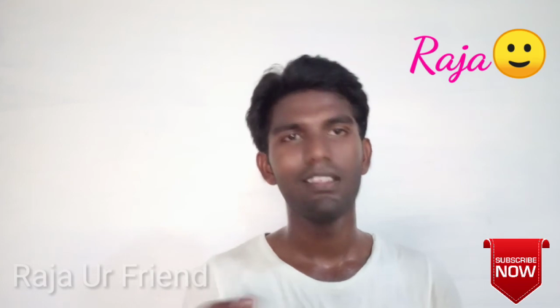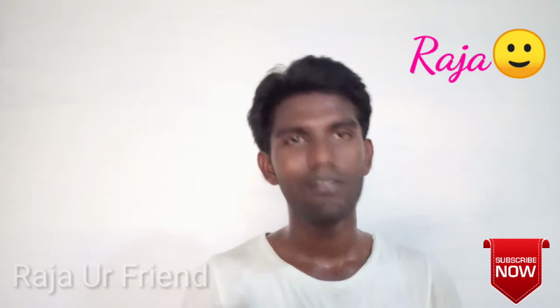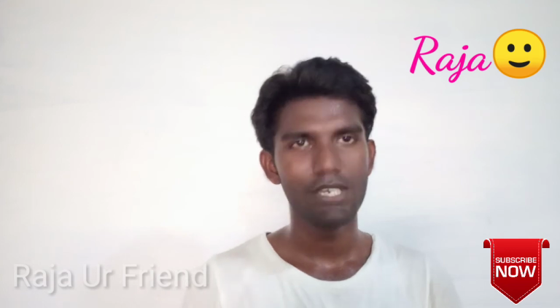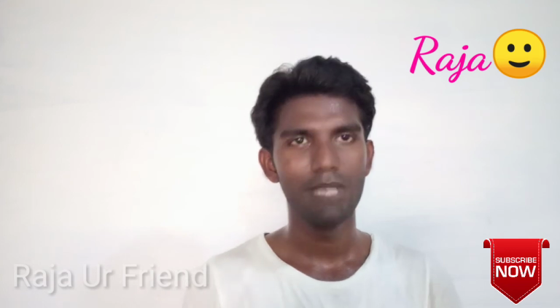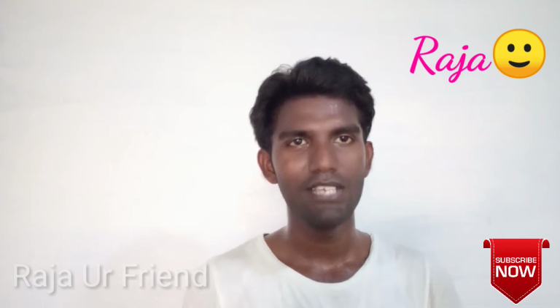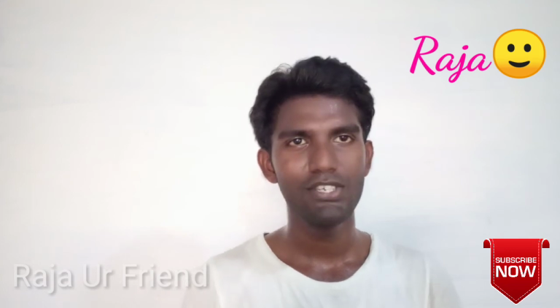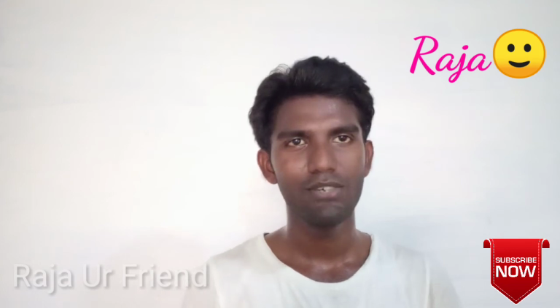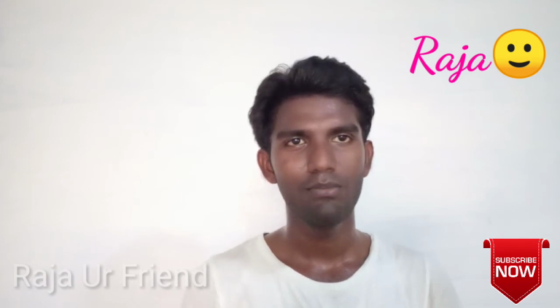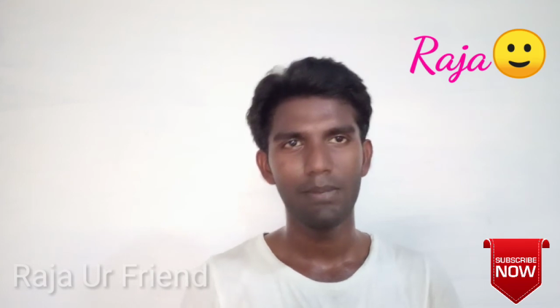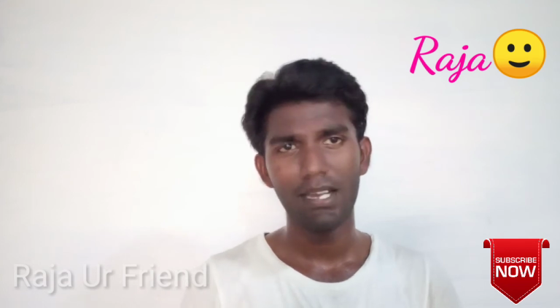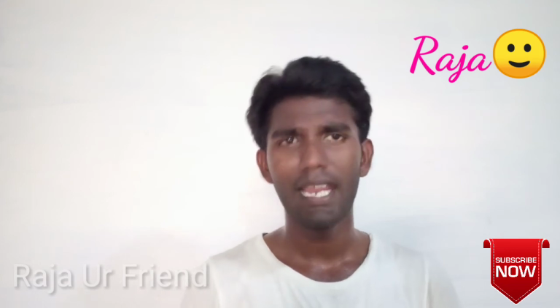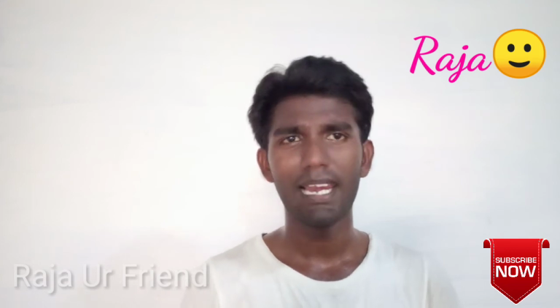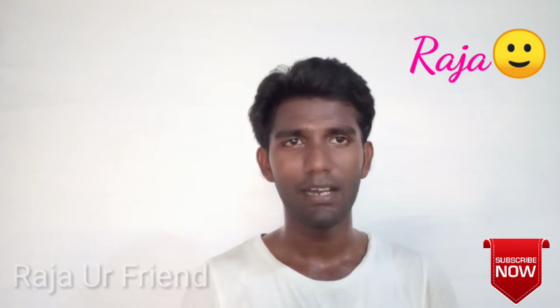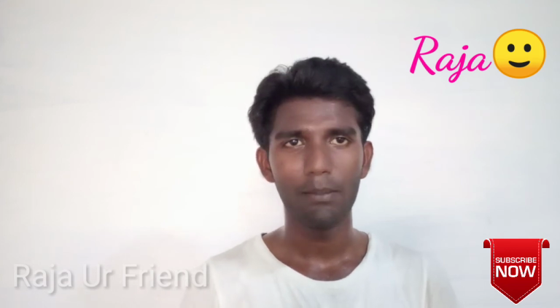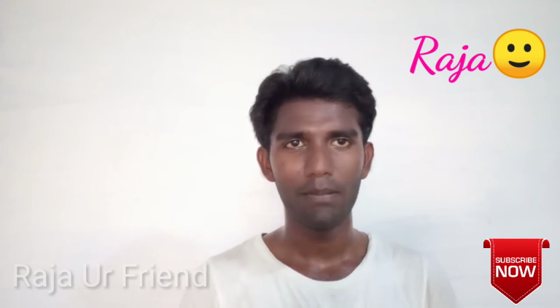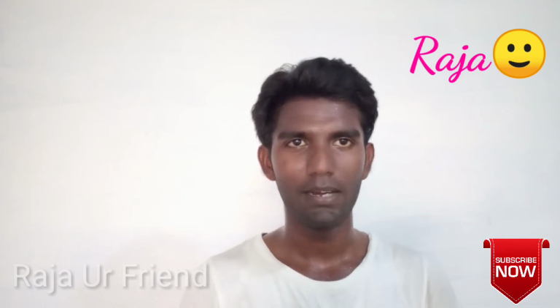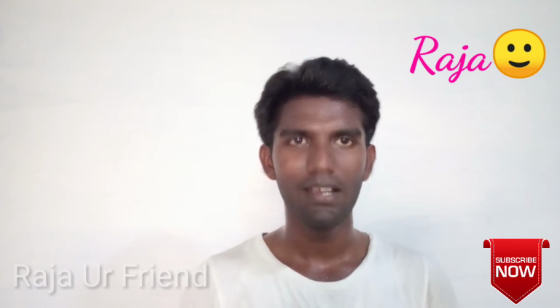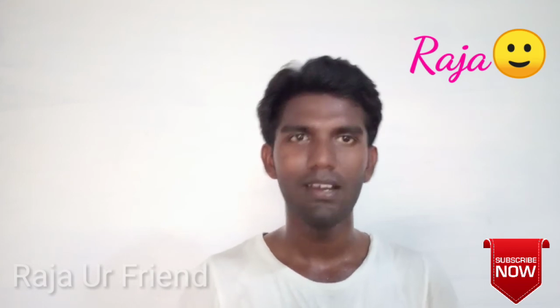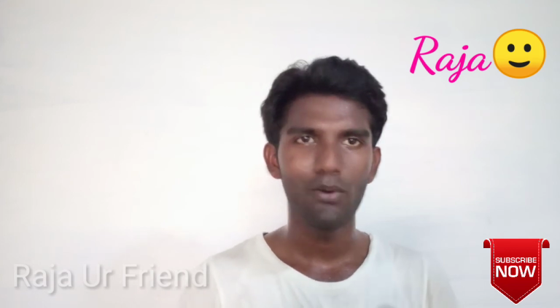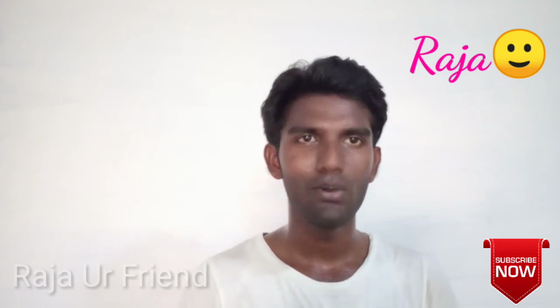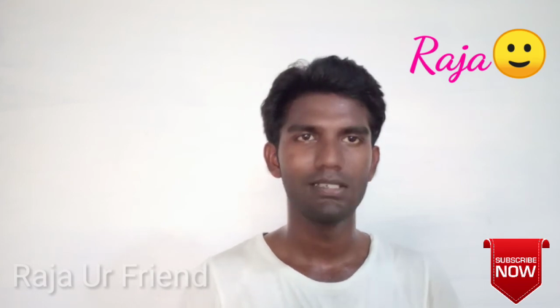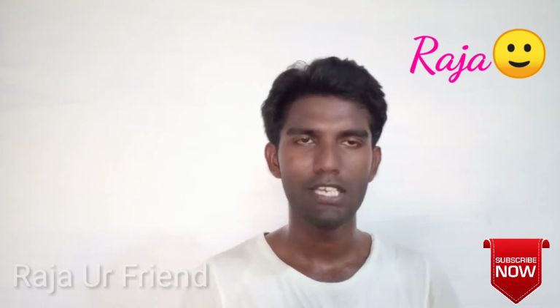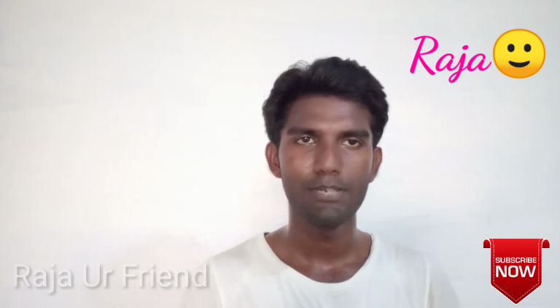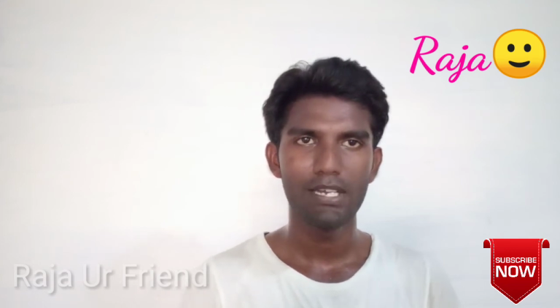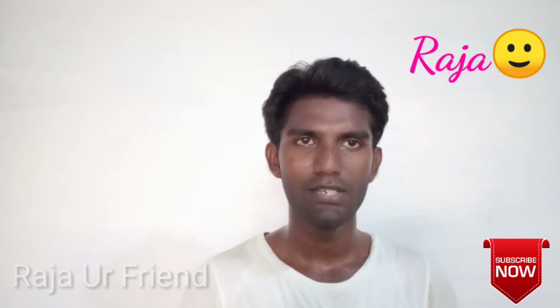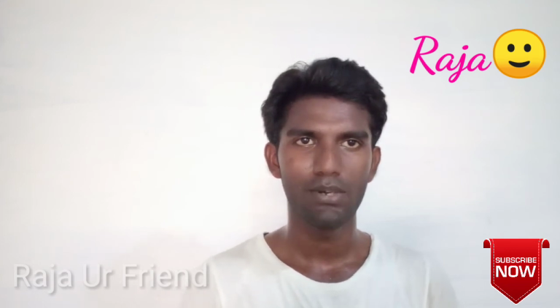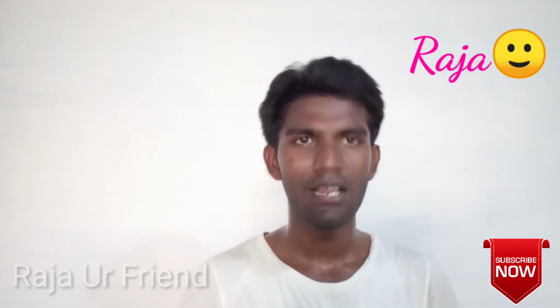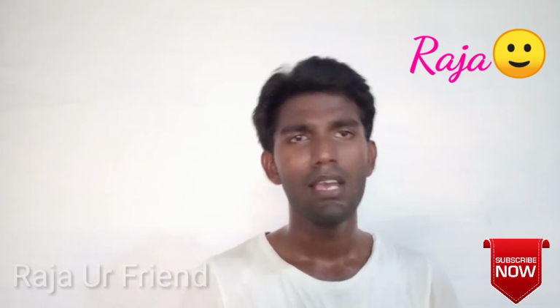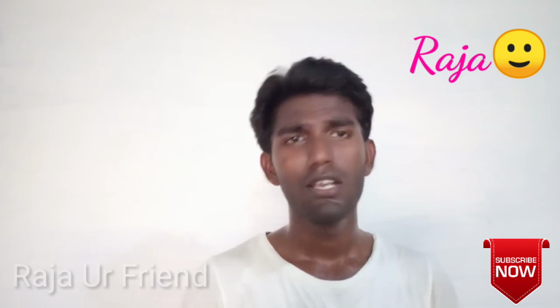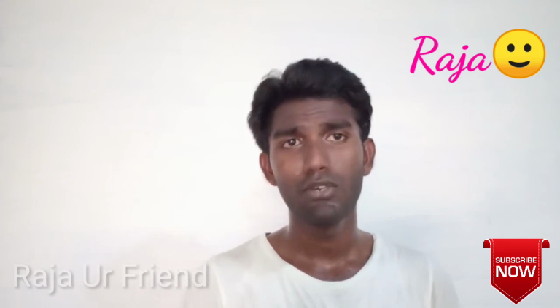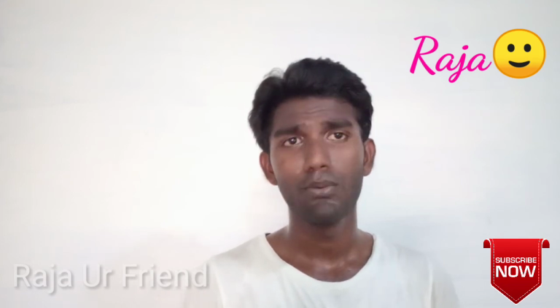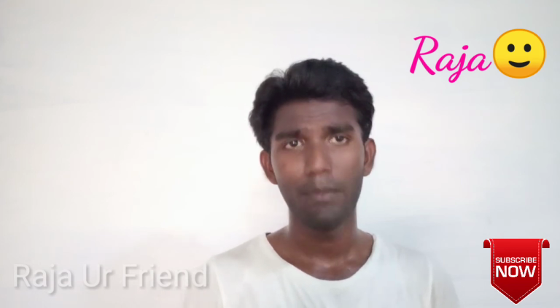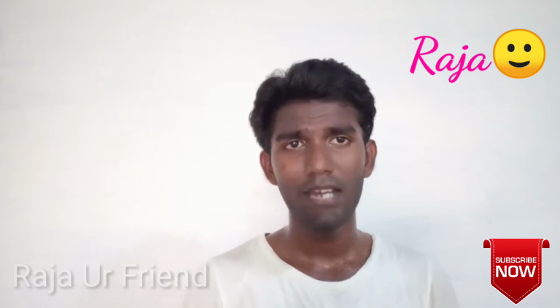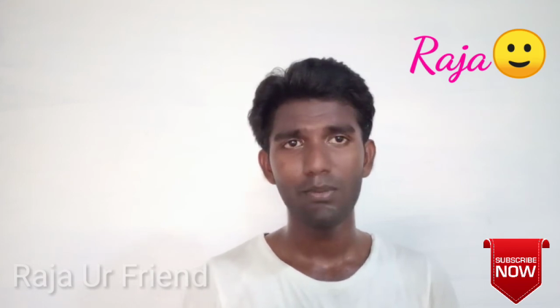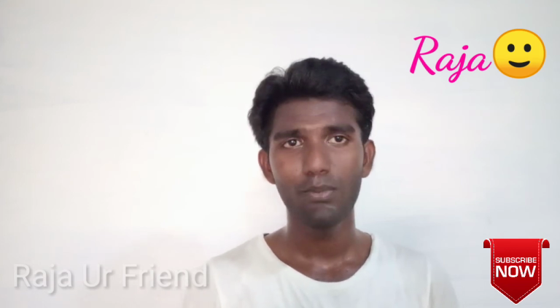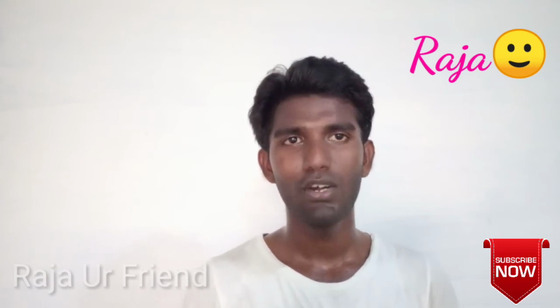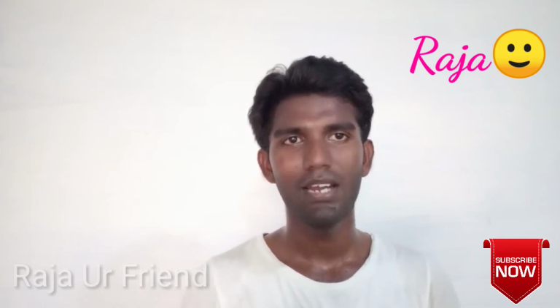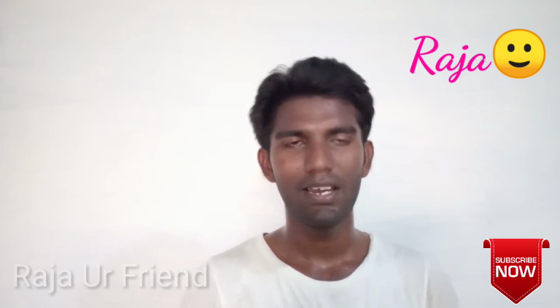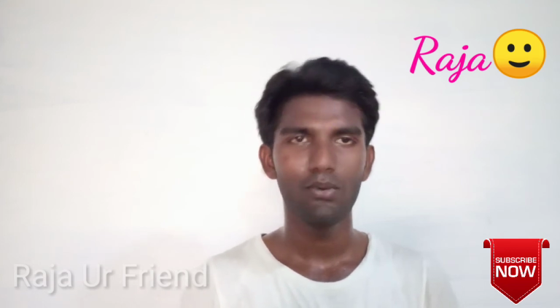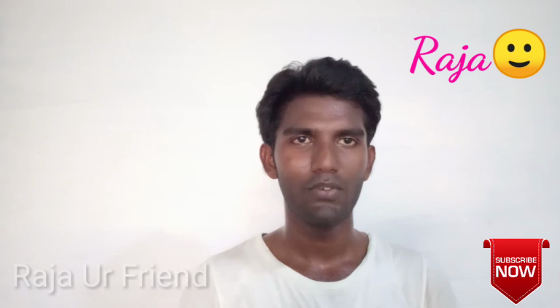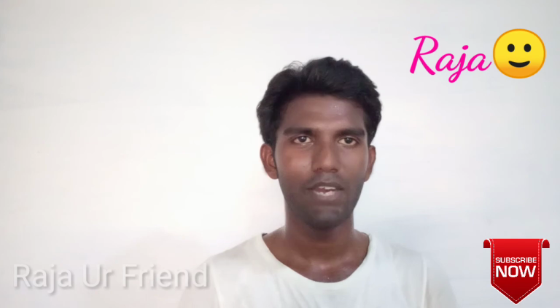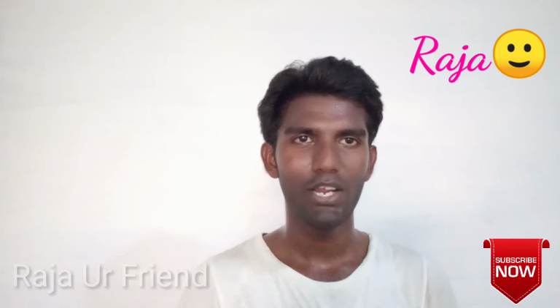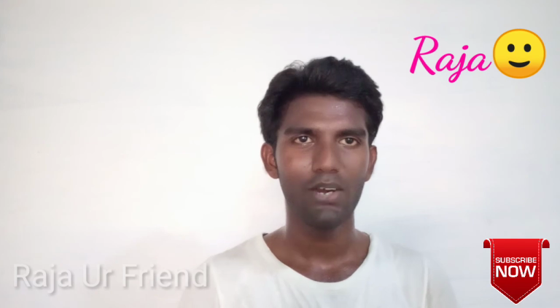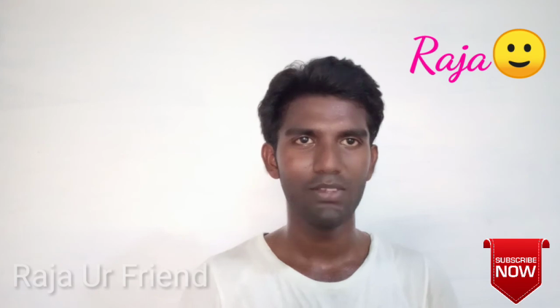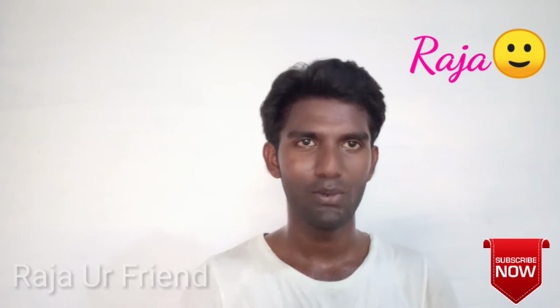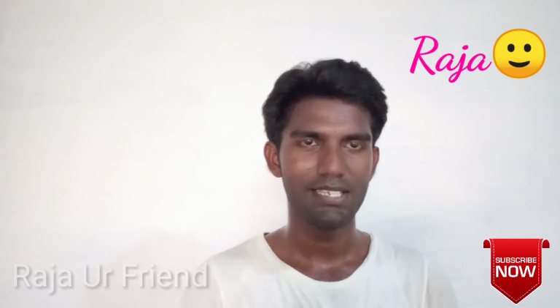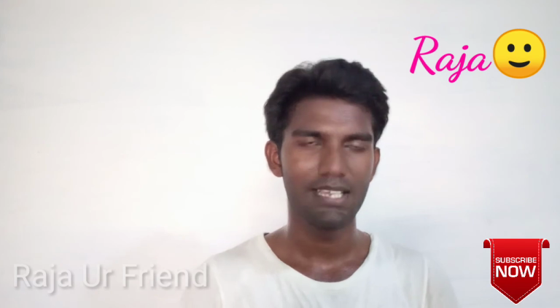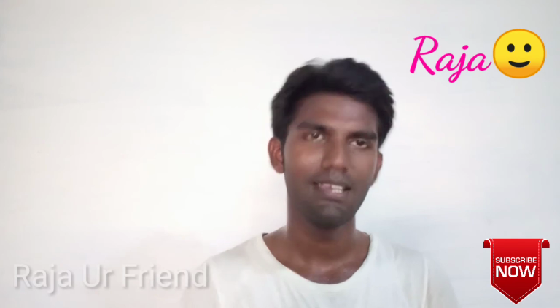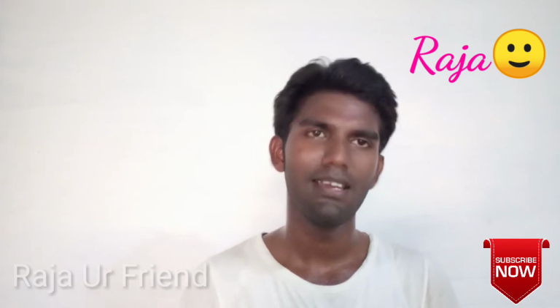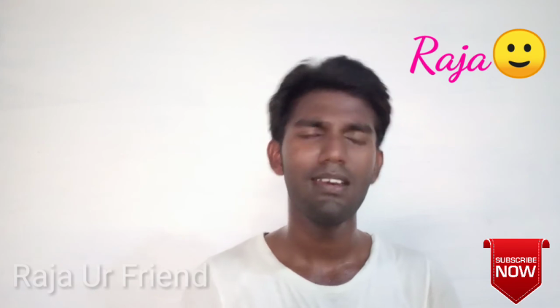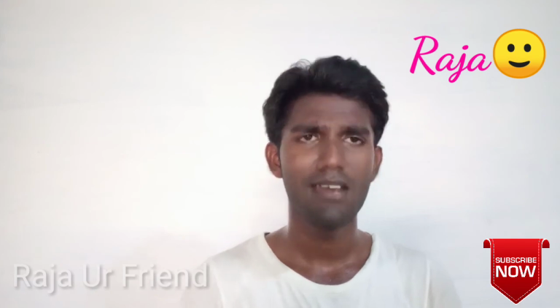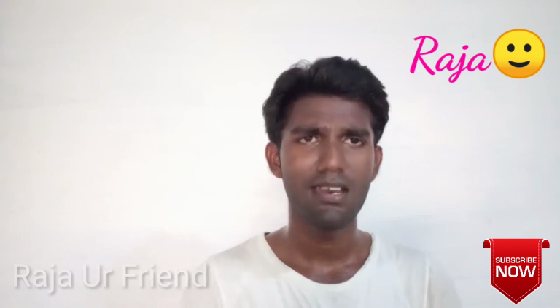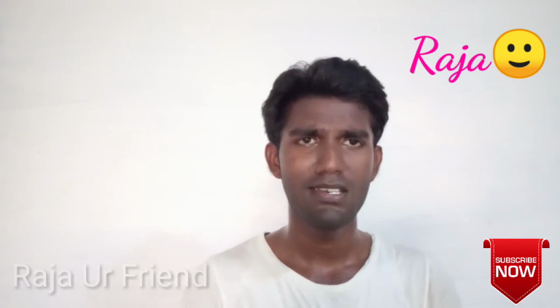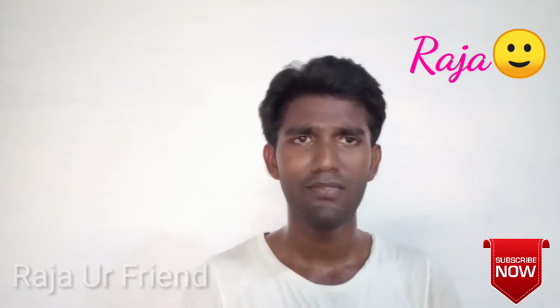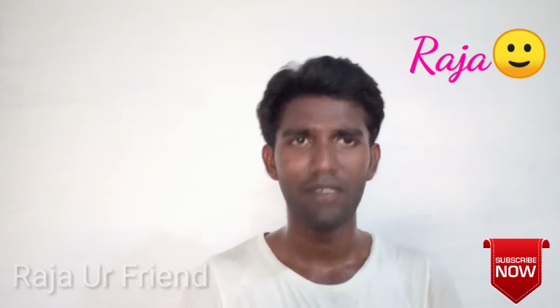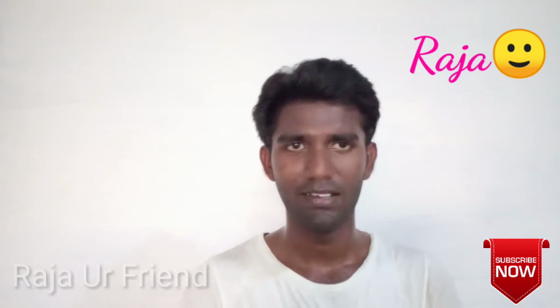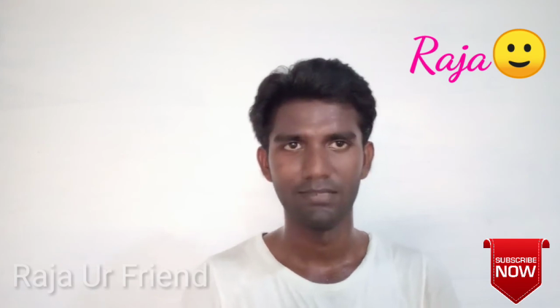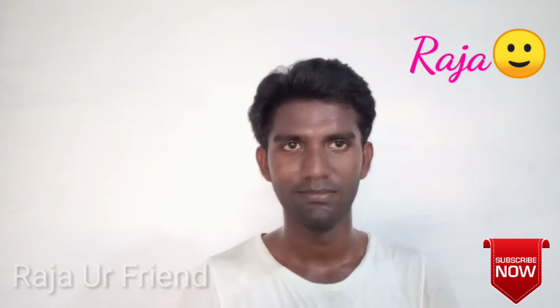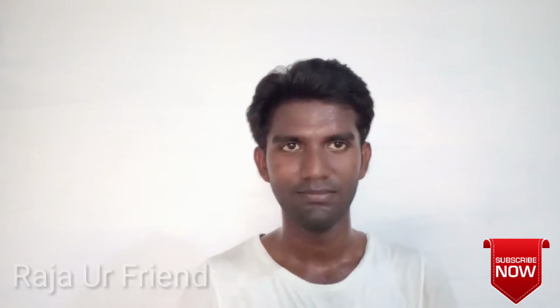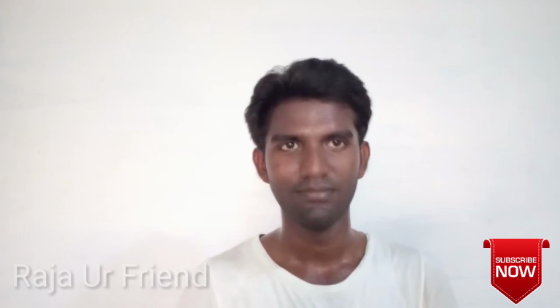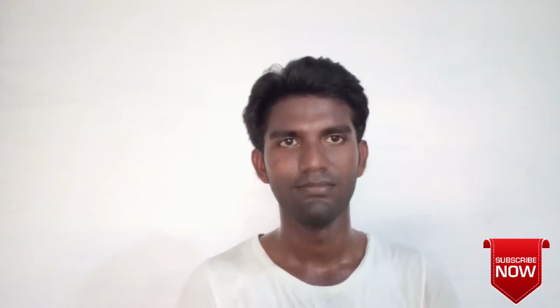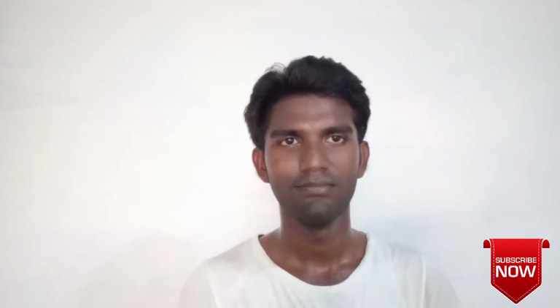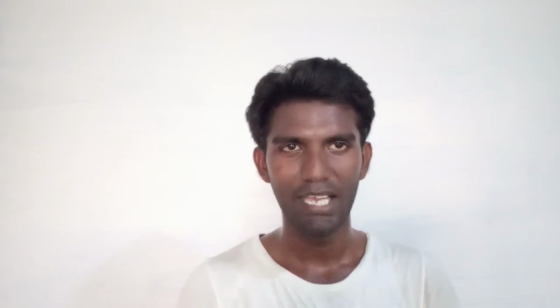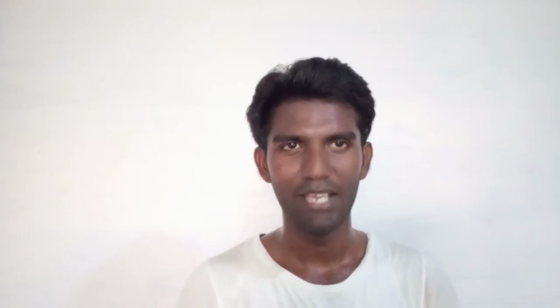Please comment on this video. We will see you in a great video. Thank you.